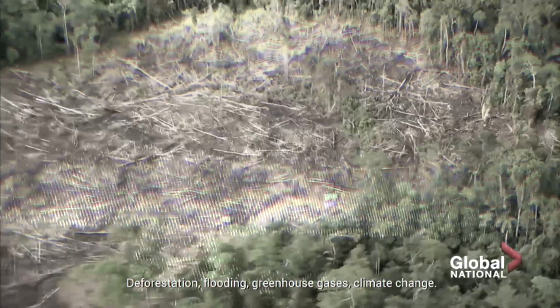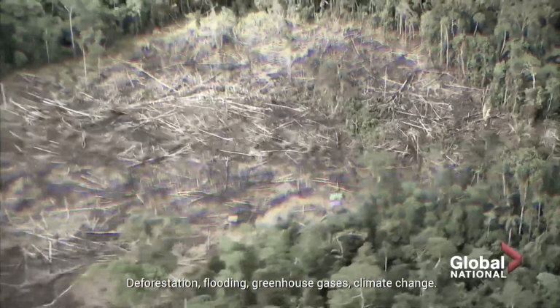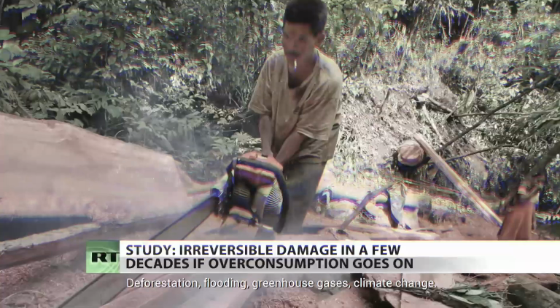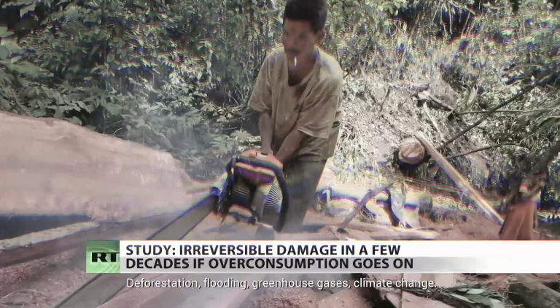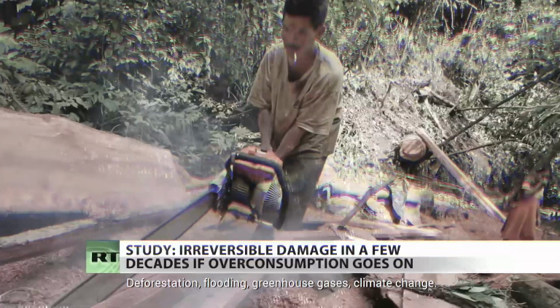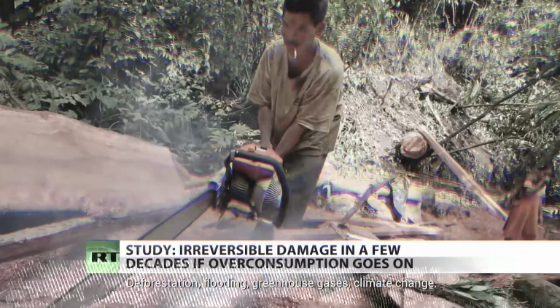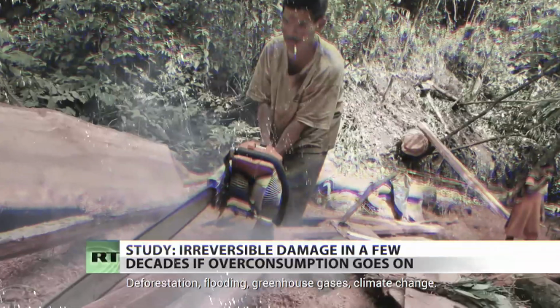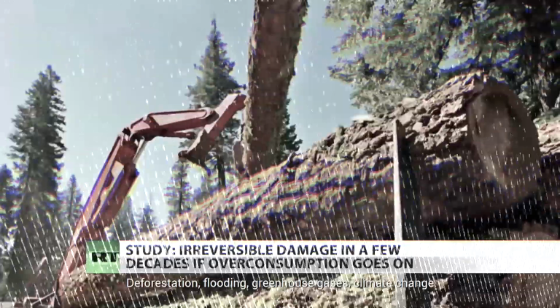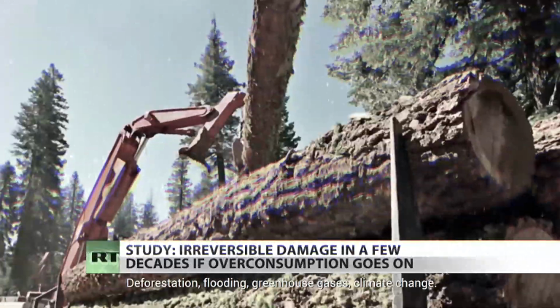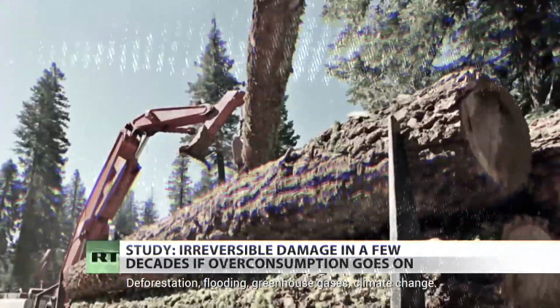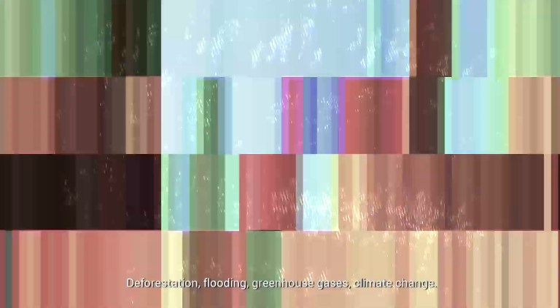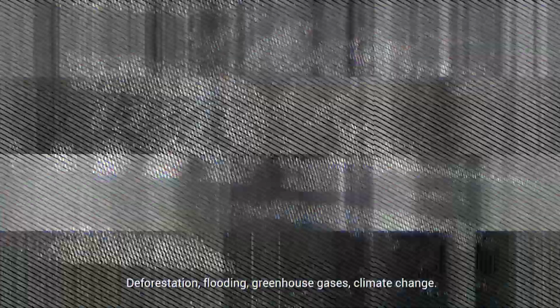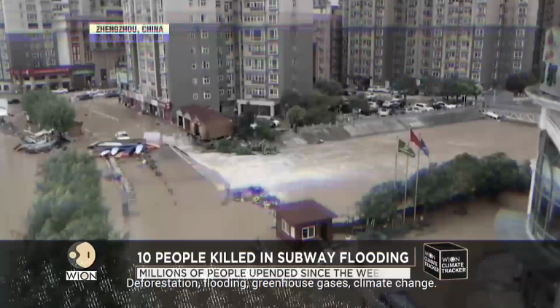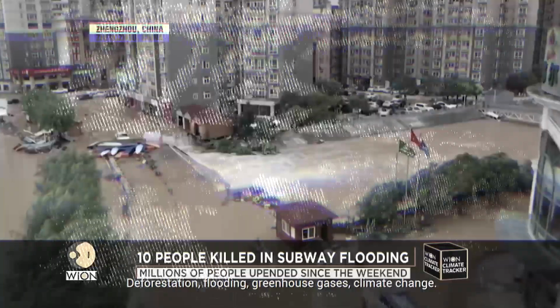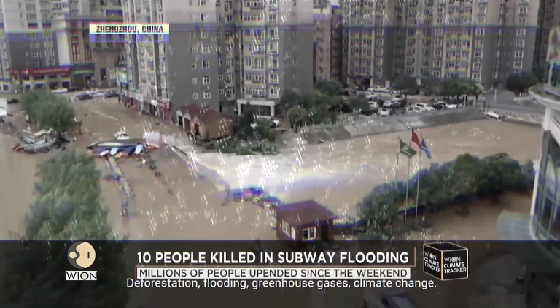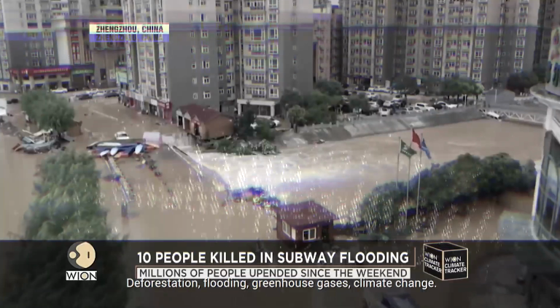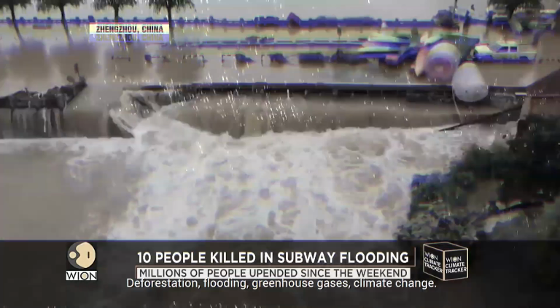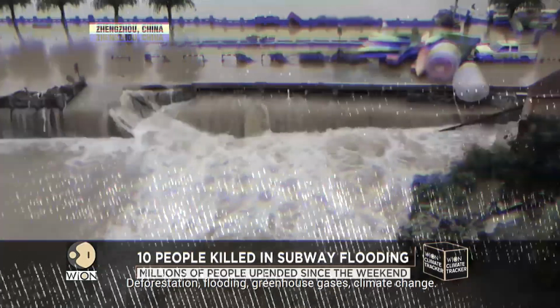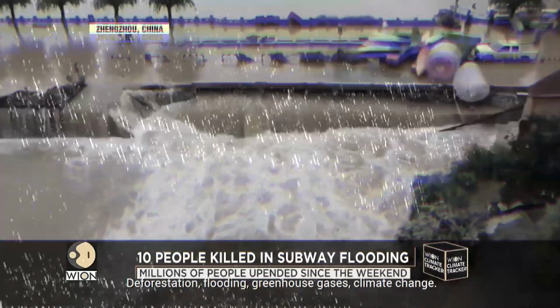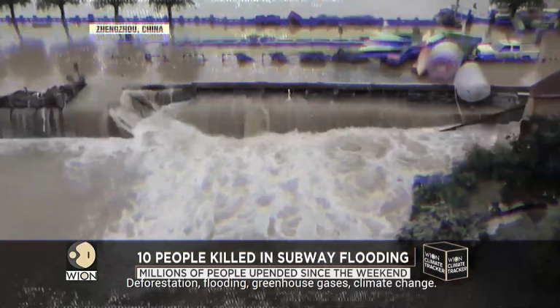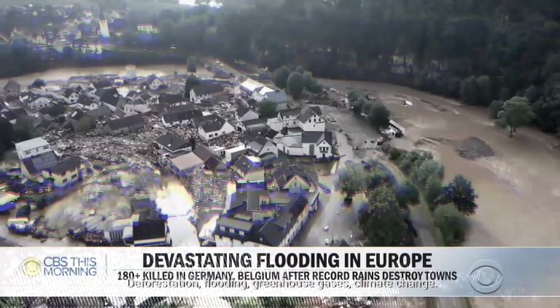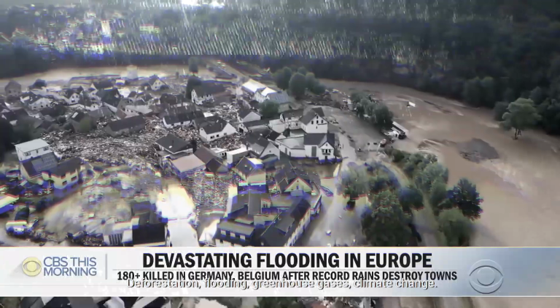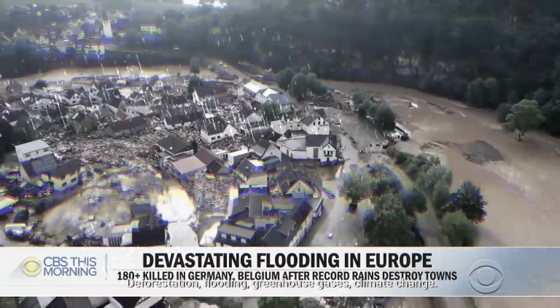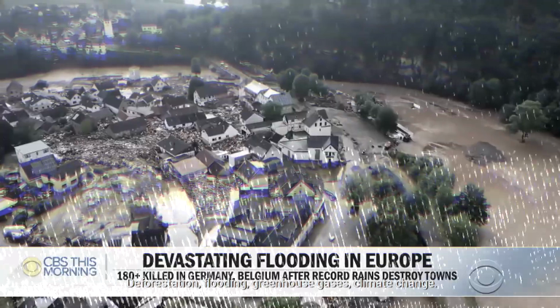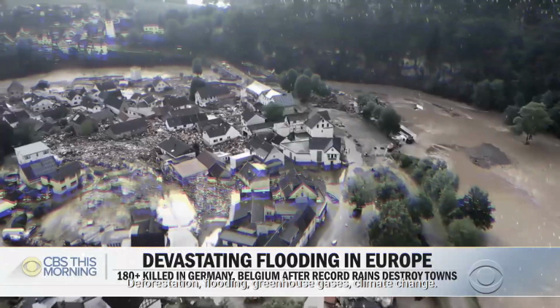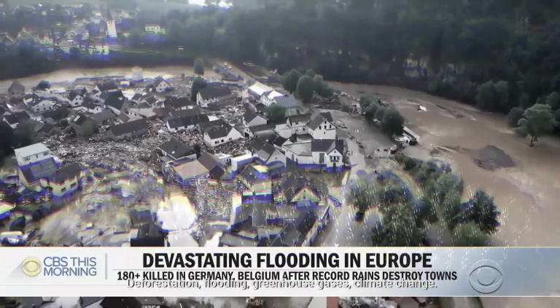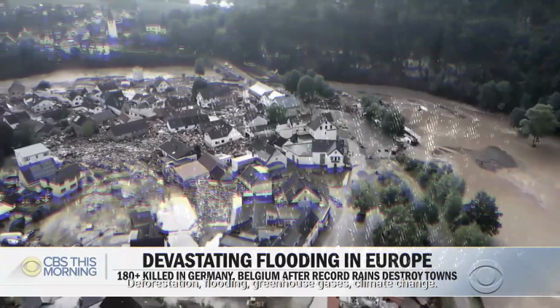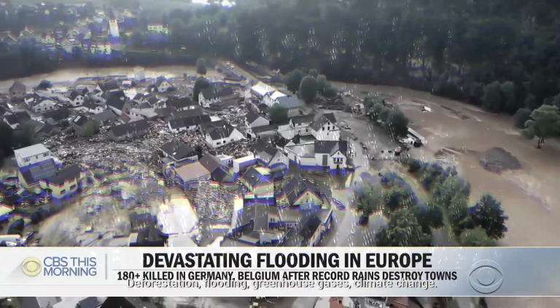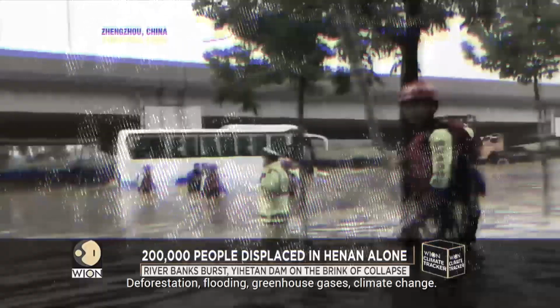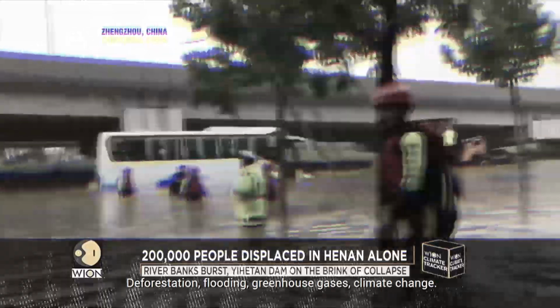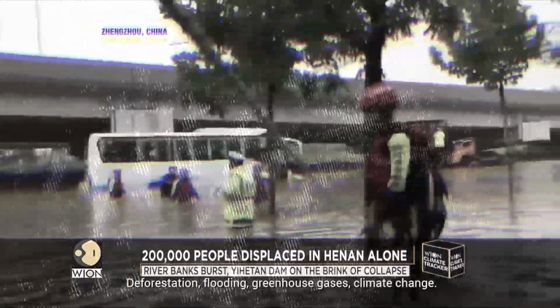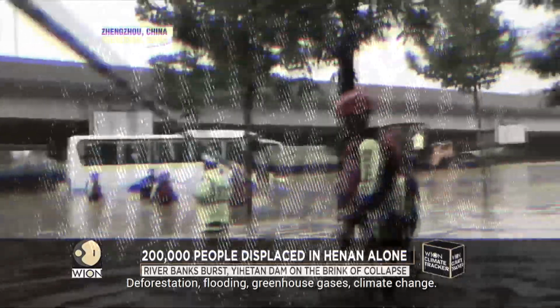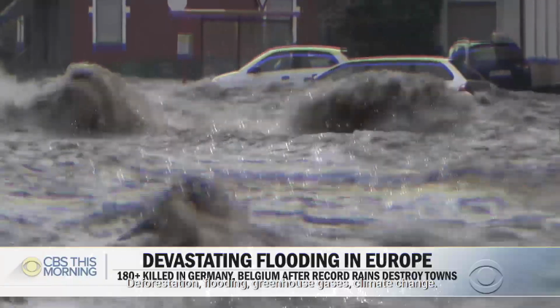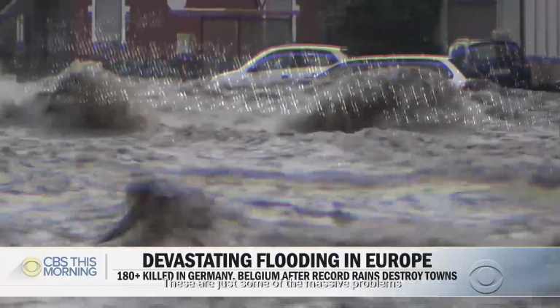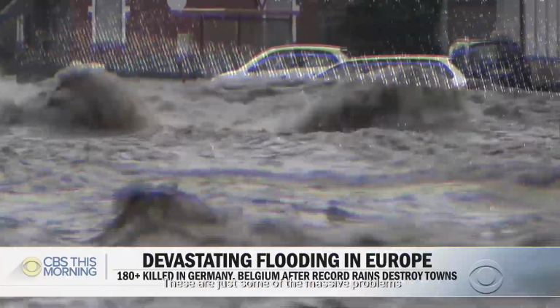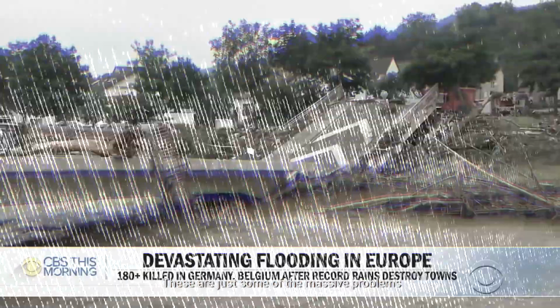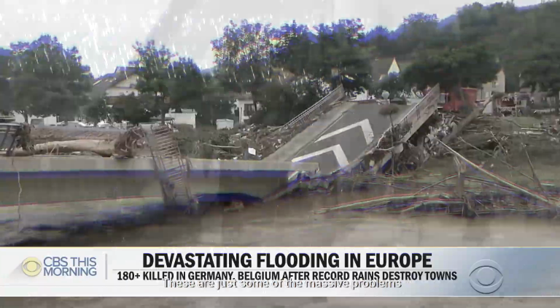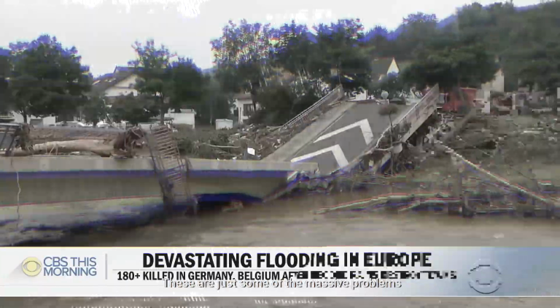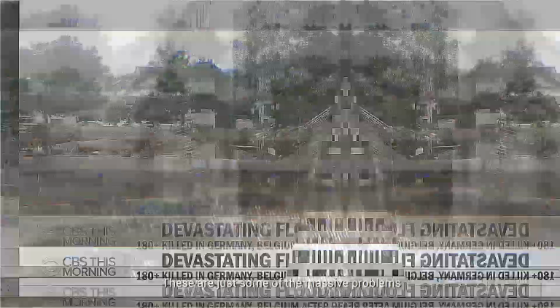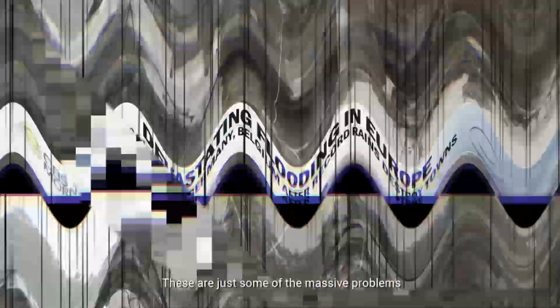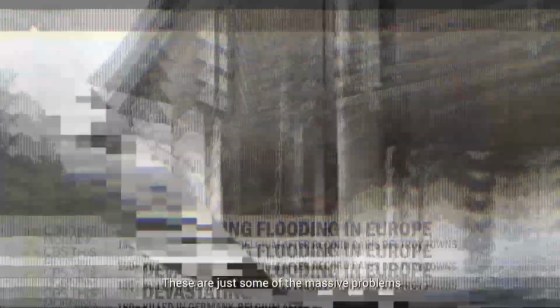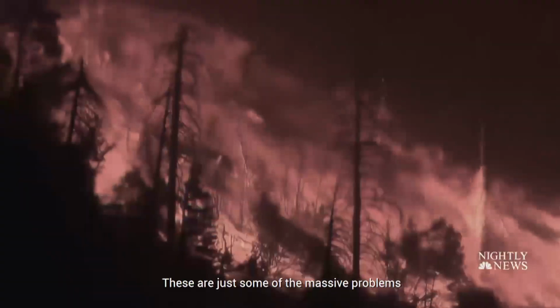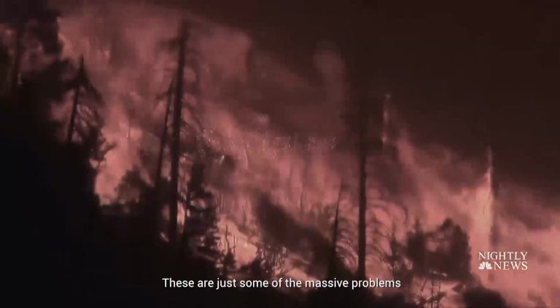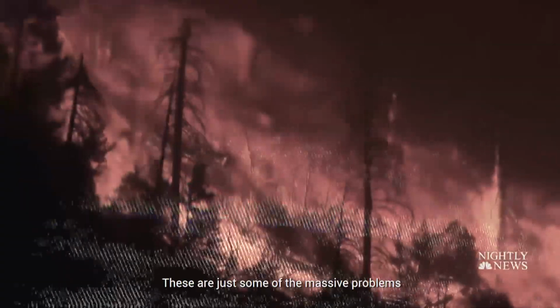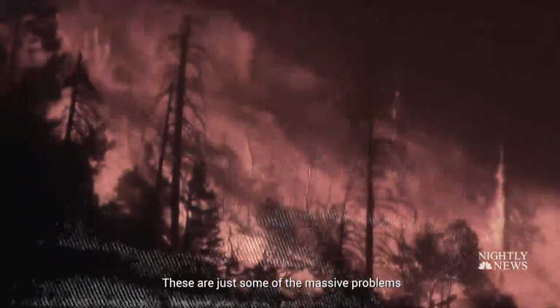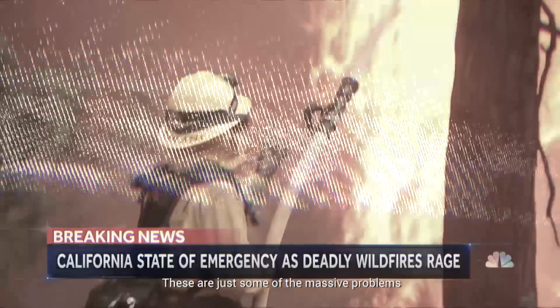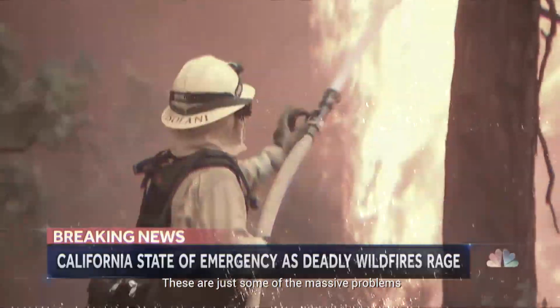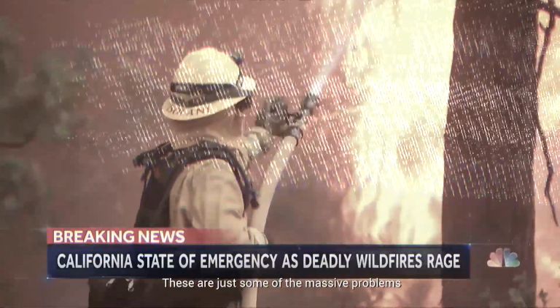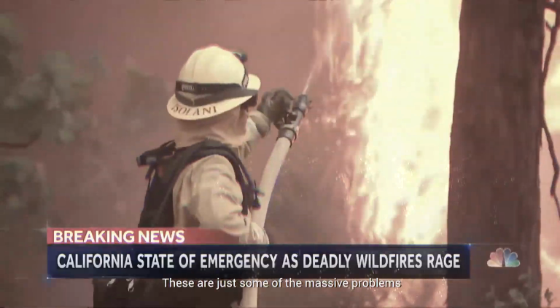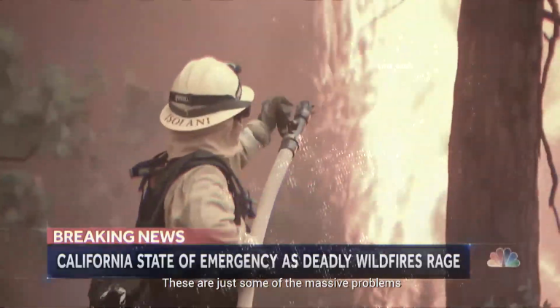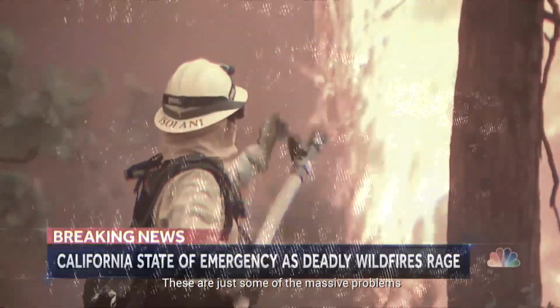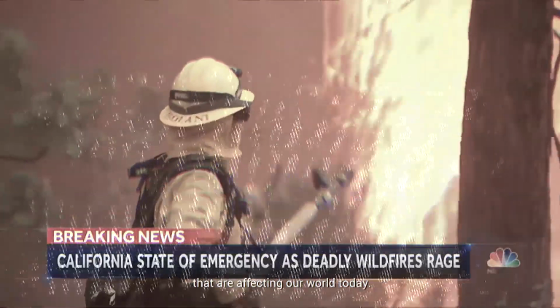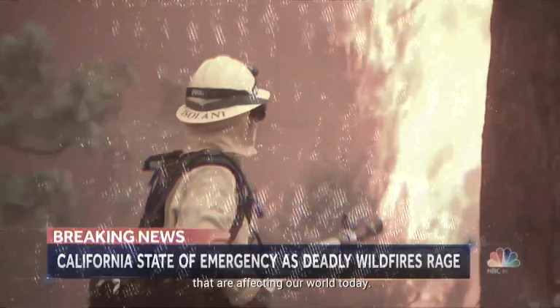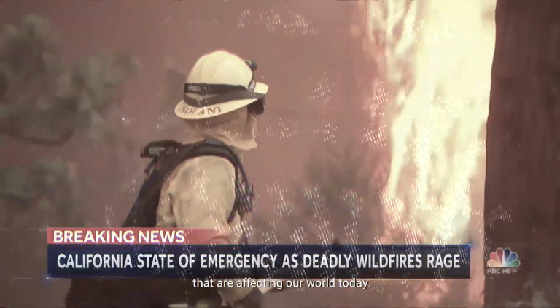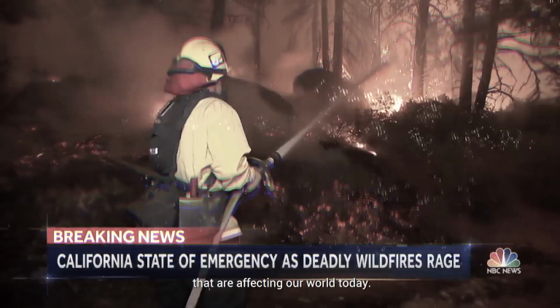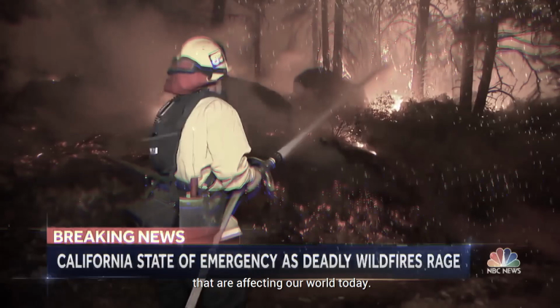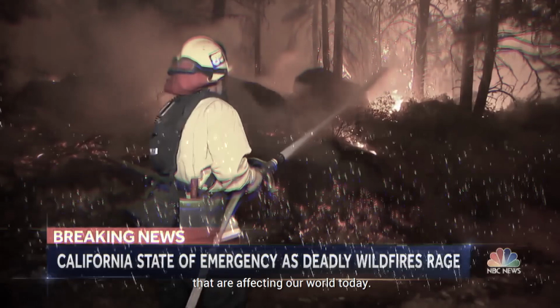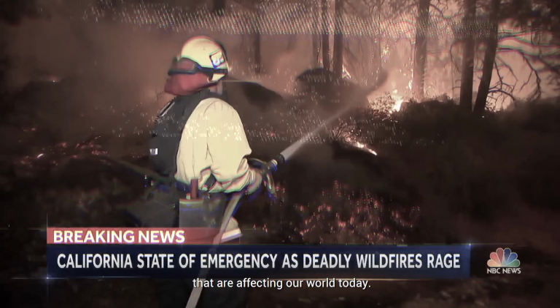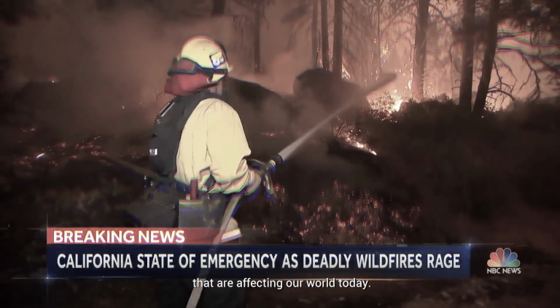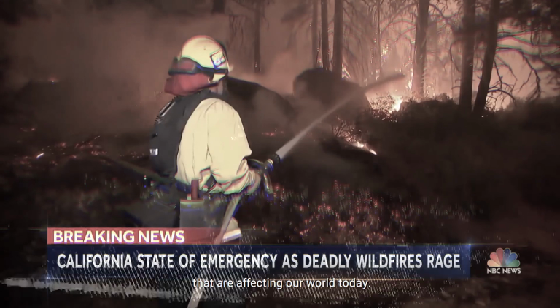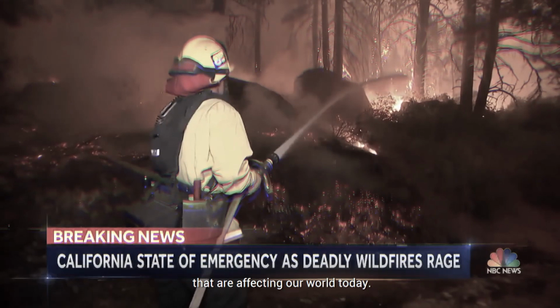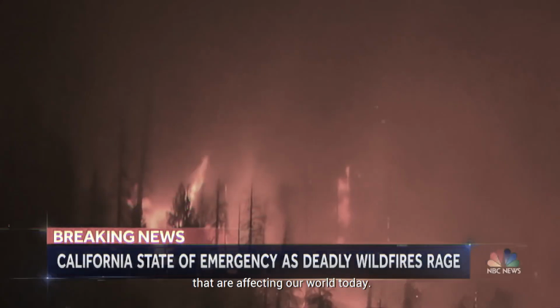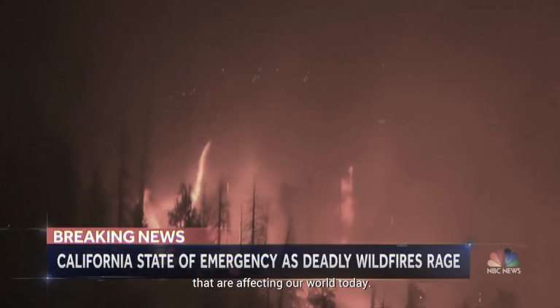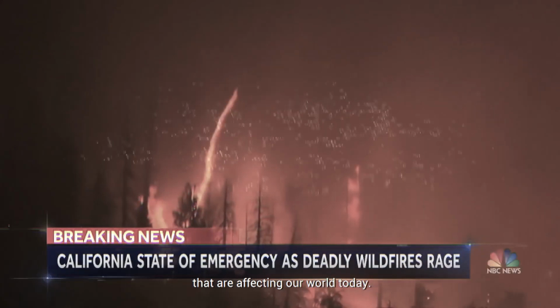Deforestation, flooding, greenhouse gases, climate change — these are just some of the massive problems that are affecting our world today.